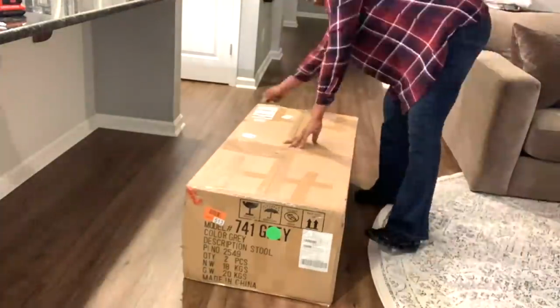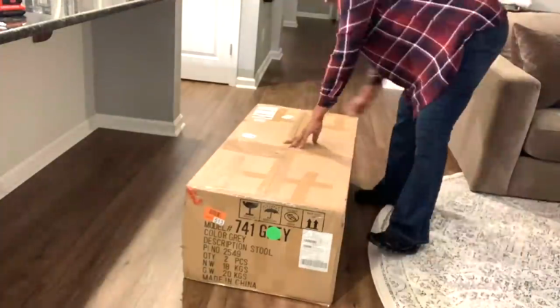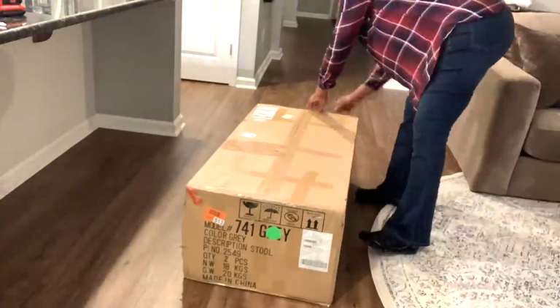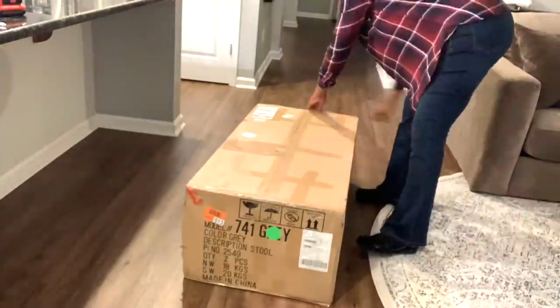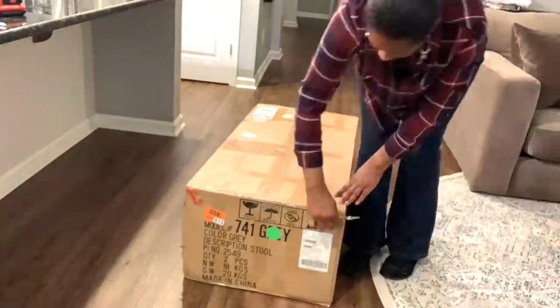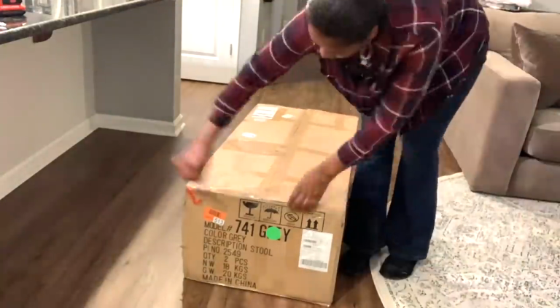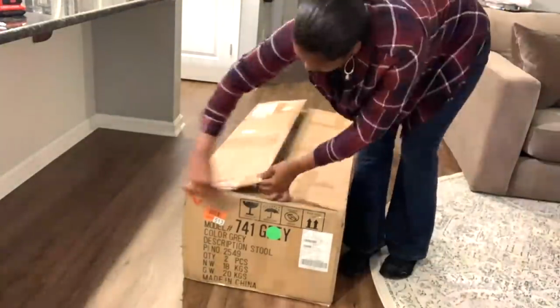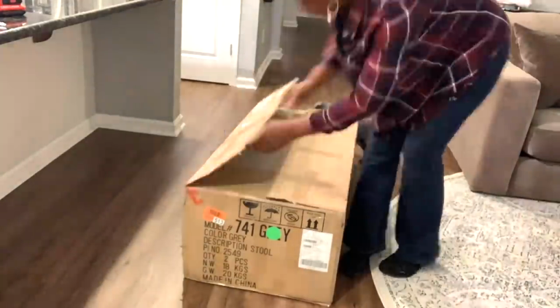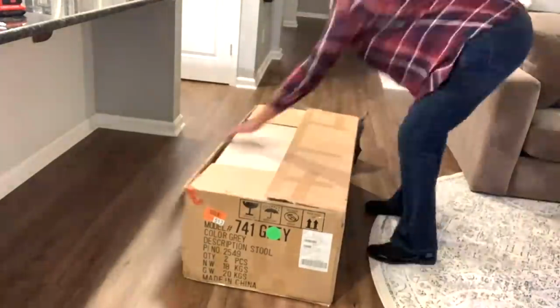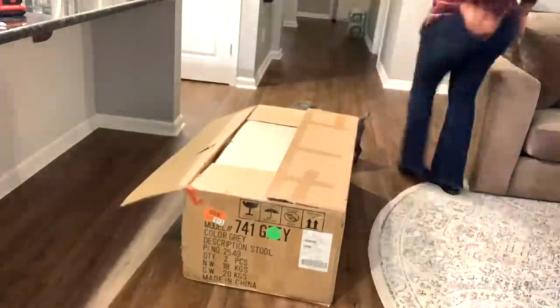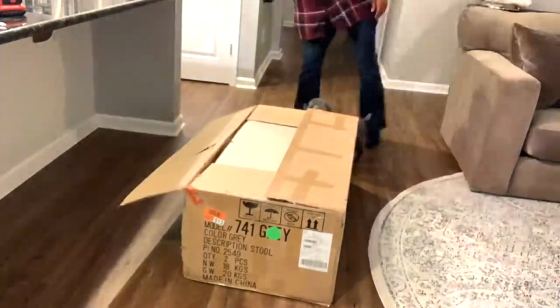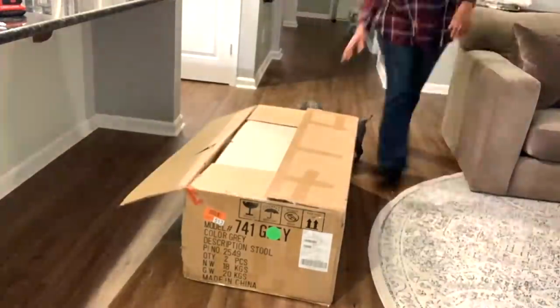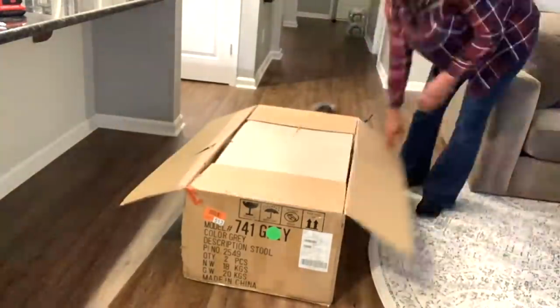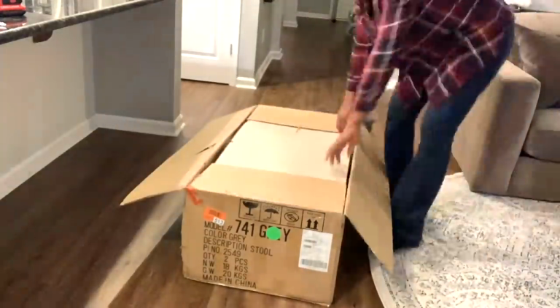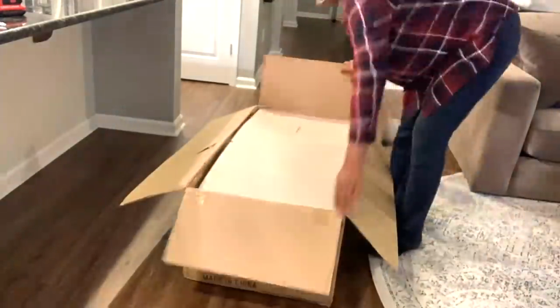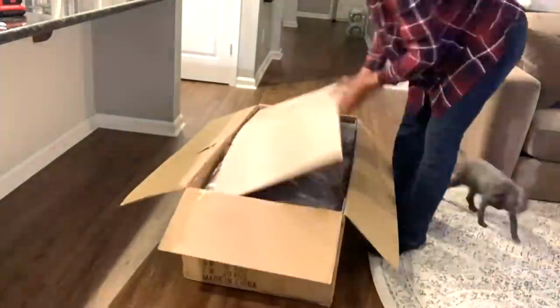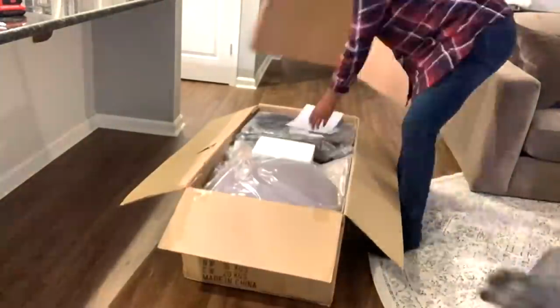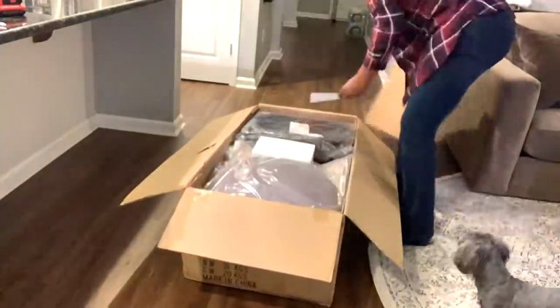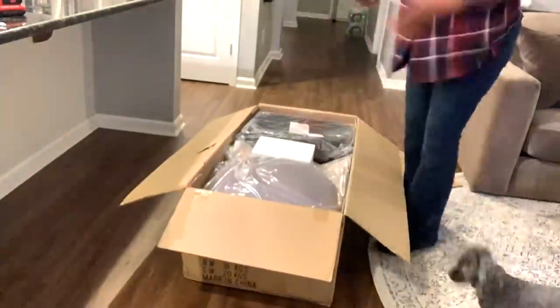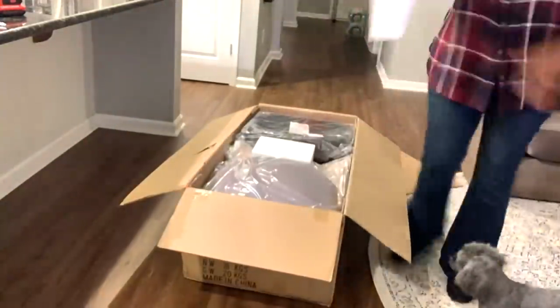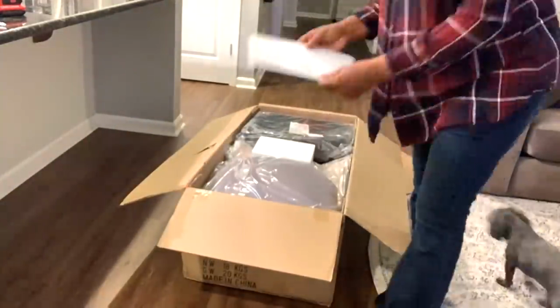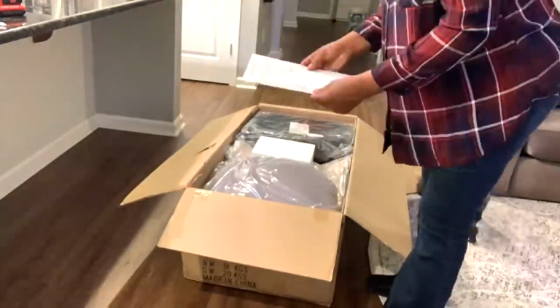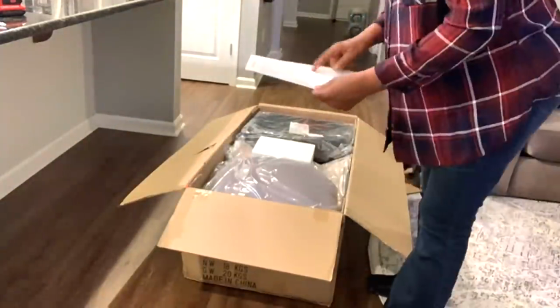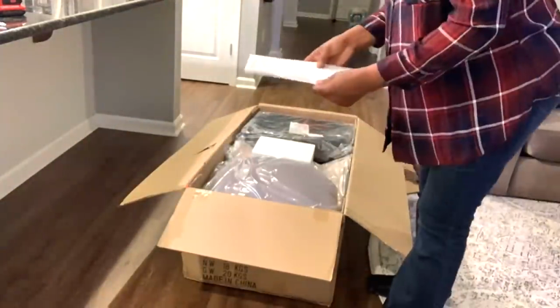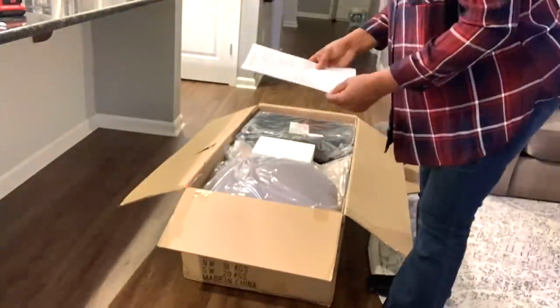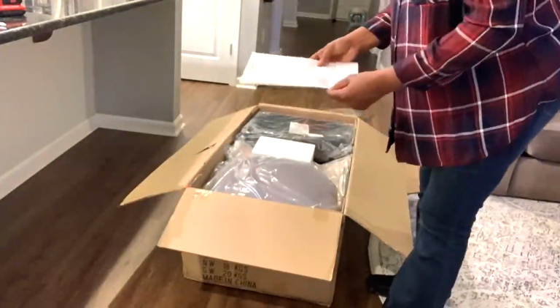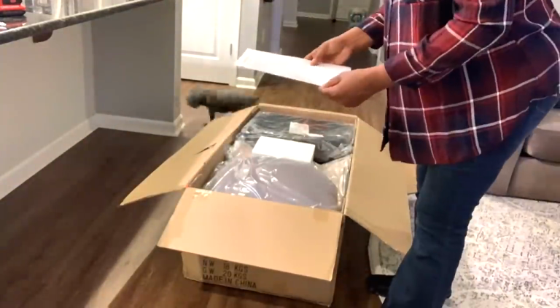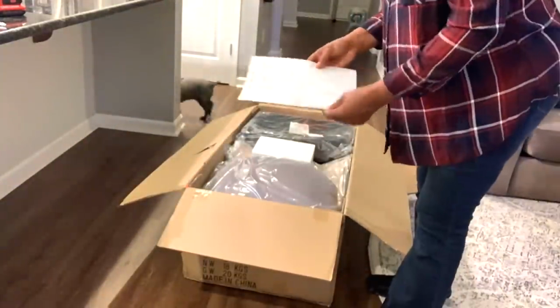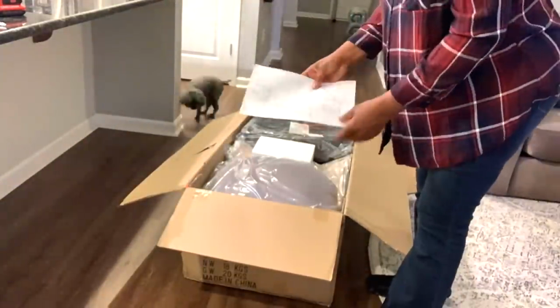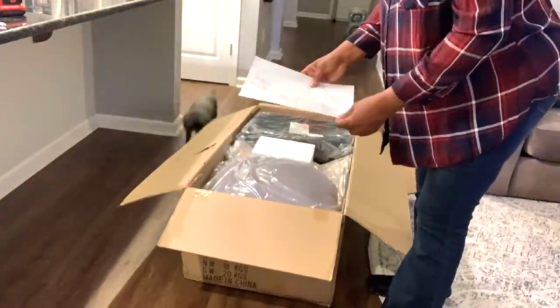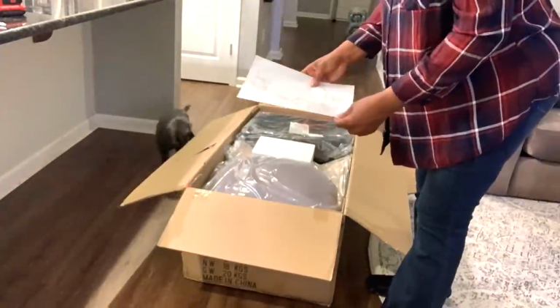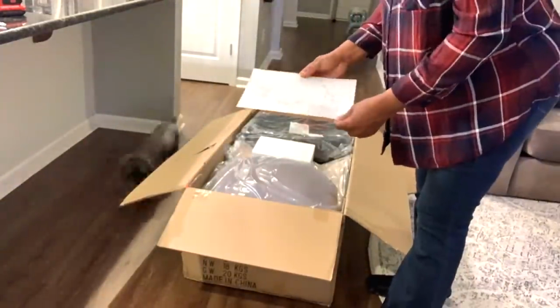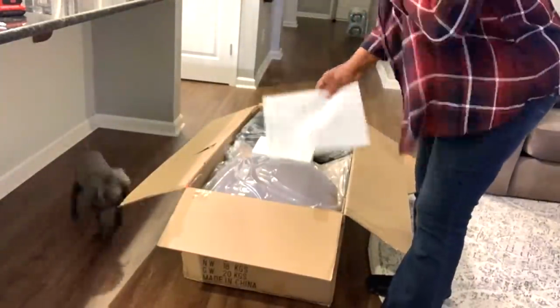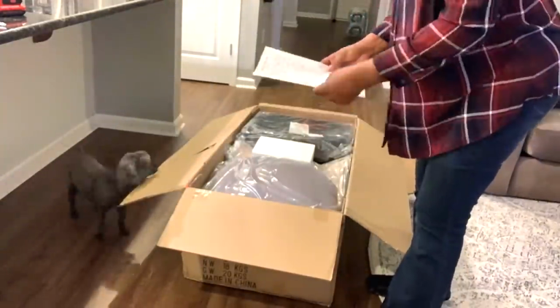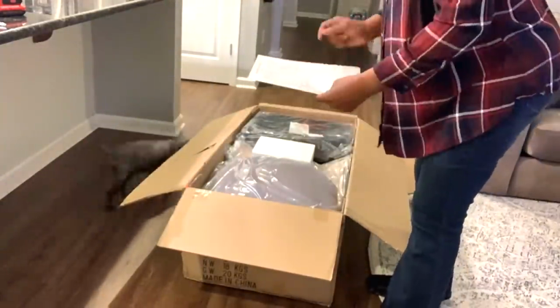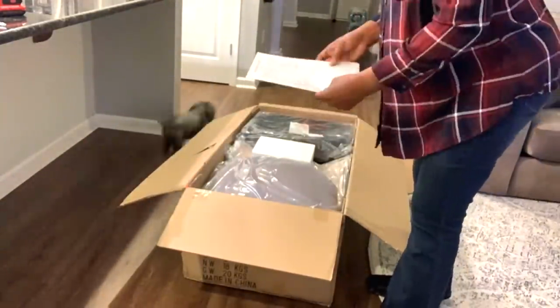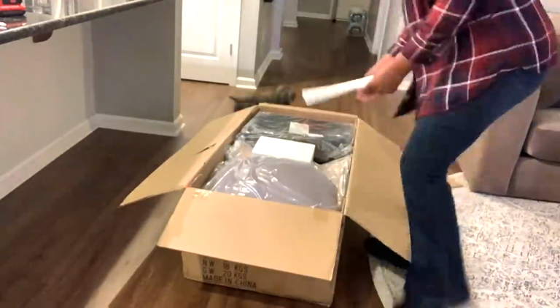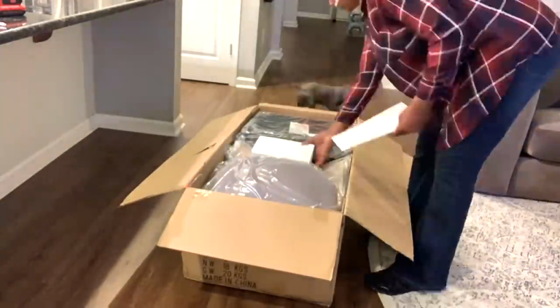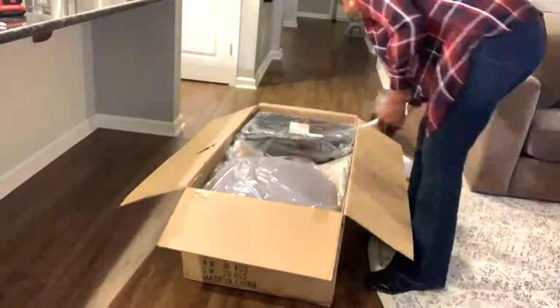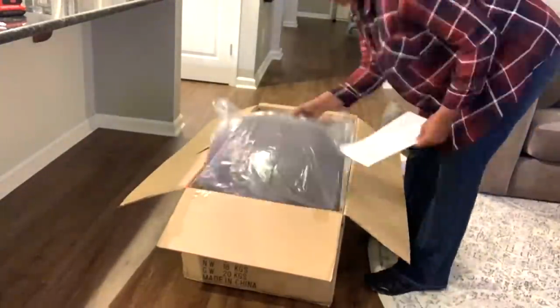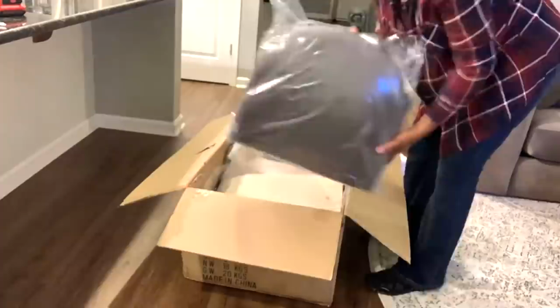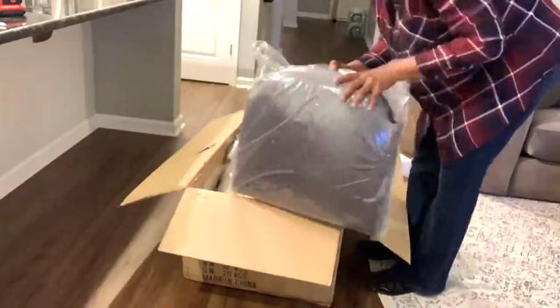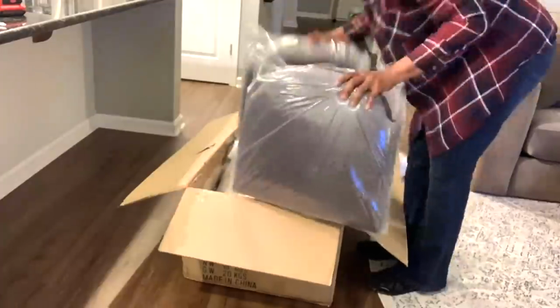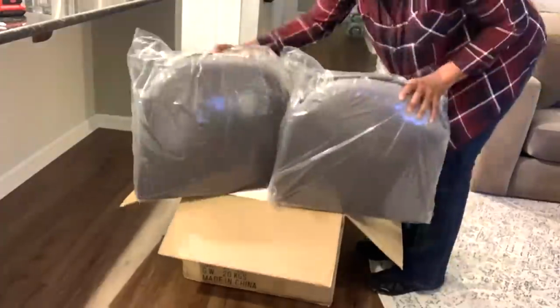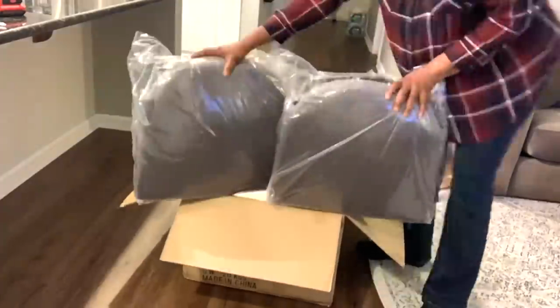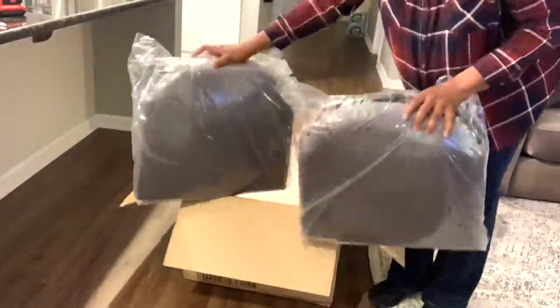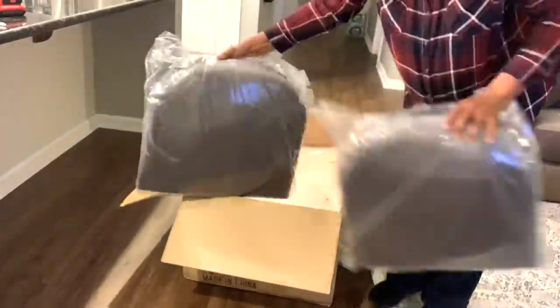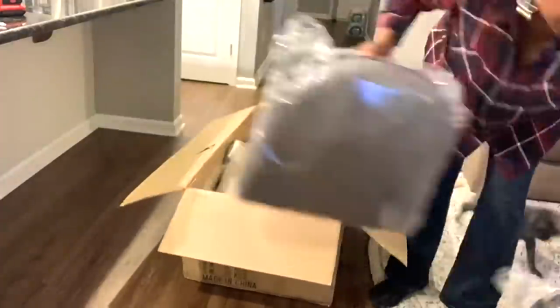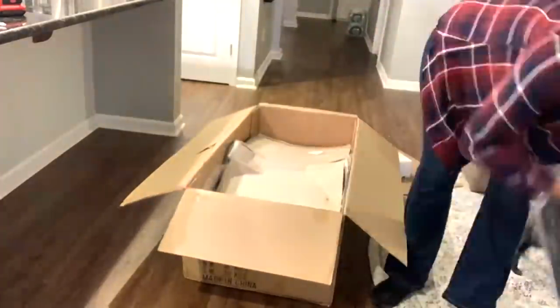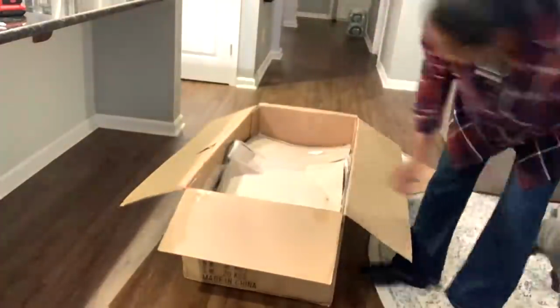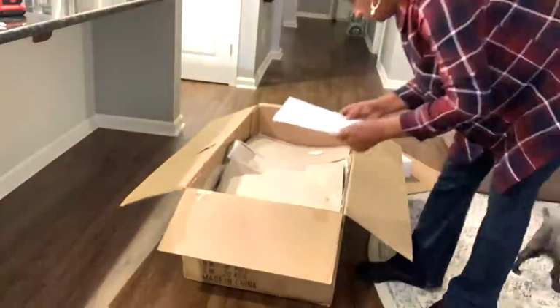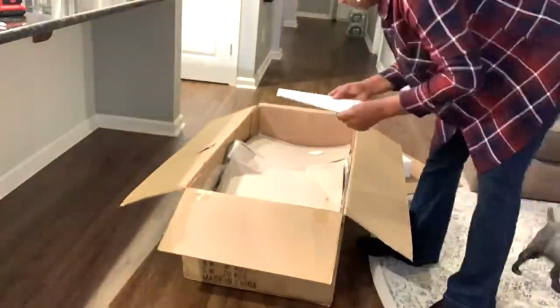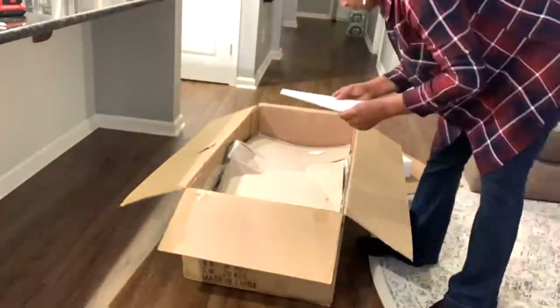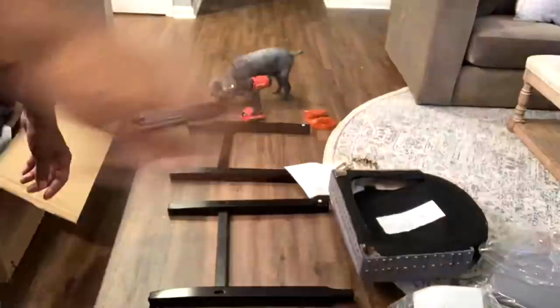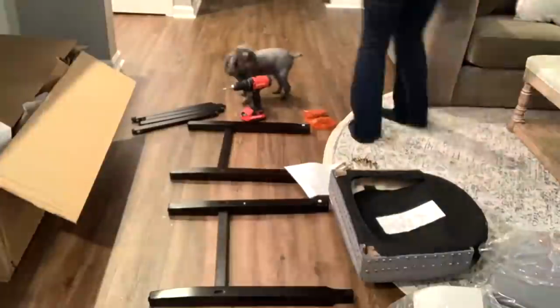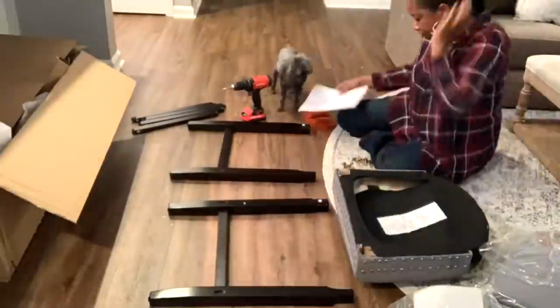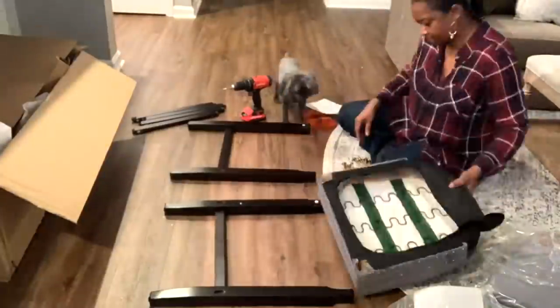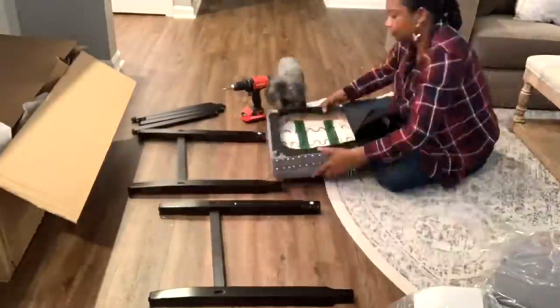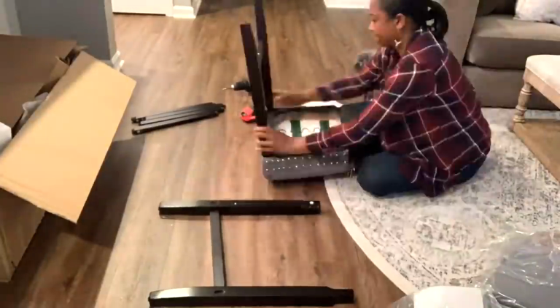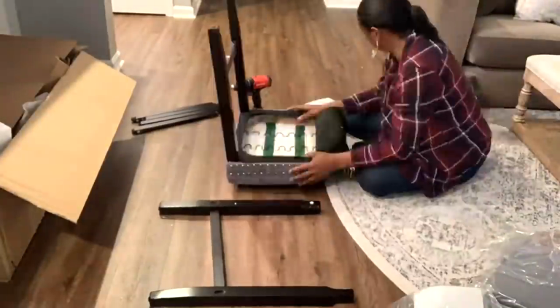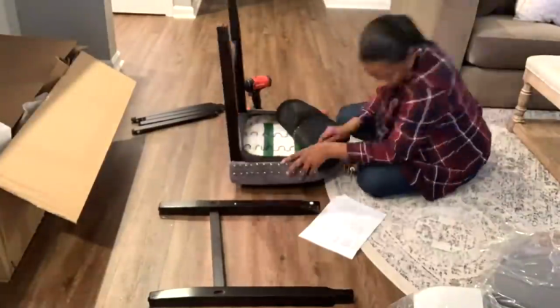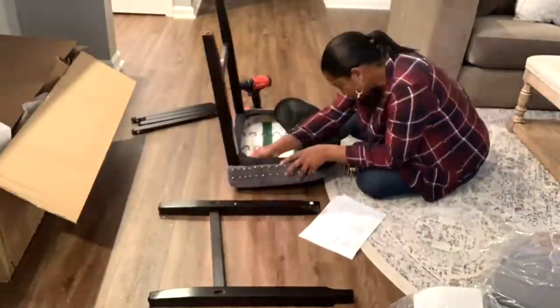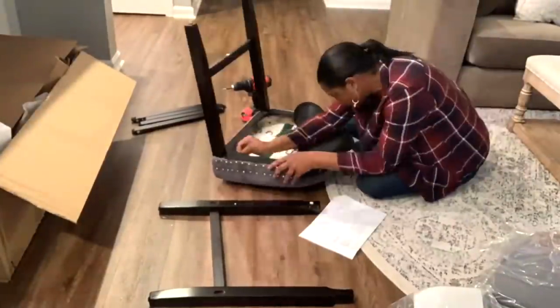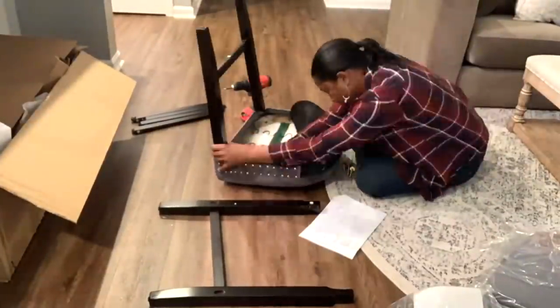Hi guys, it's Michelle. Today I am continuing on with decorating my new home, which I'm absolutely loving.